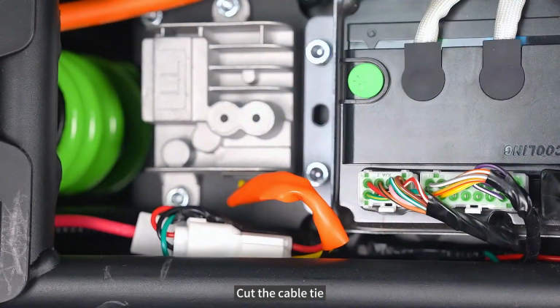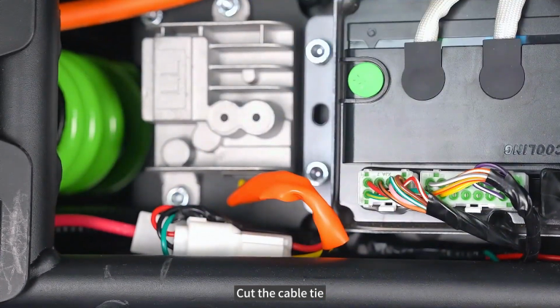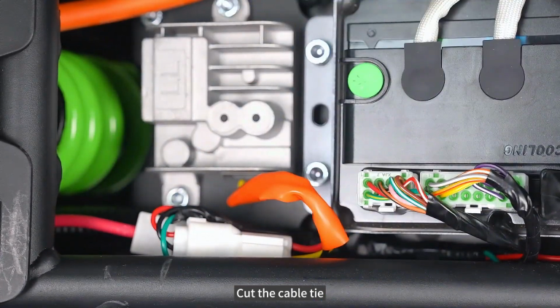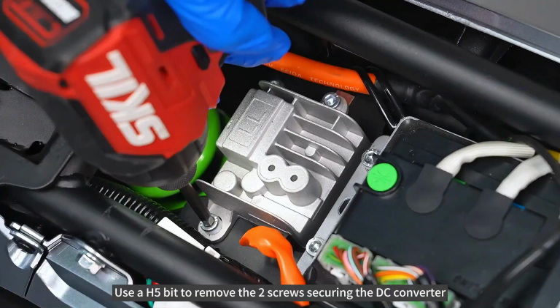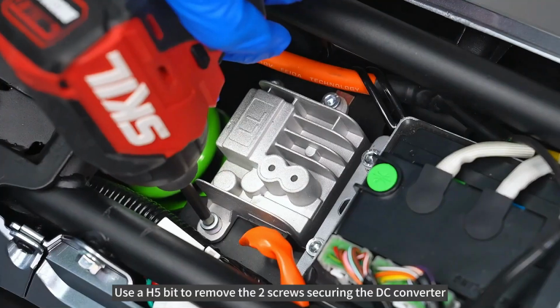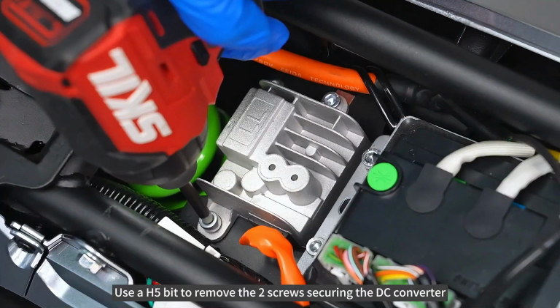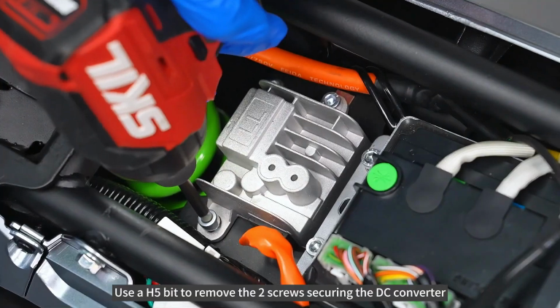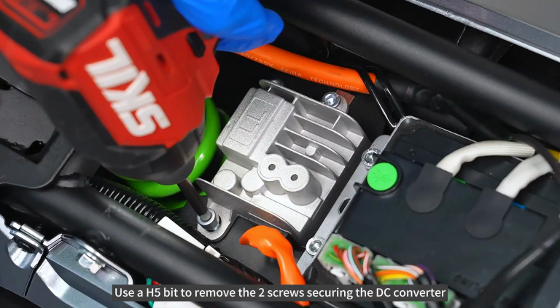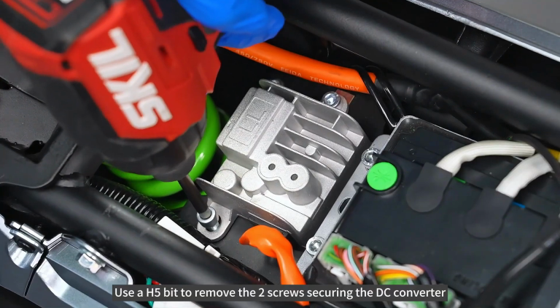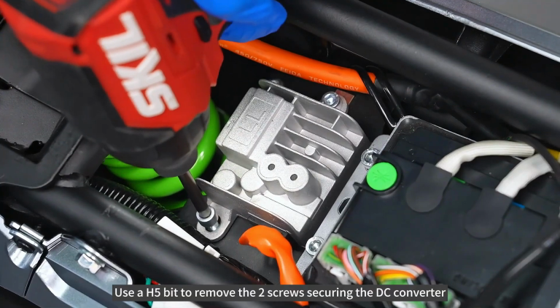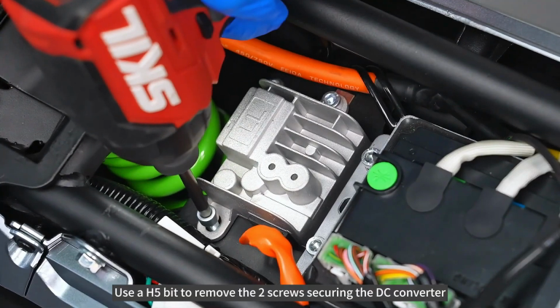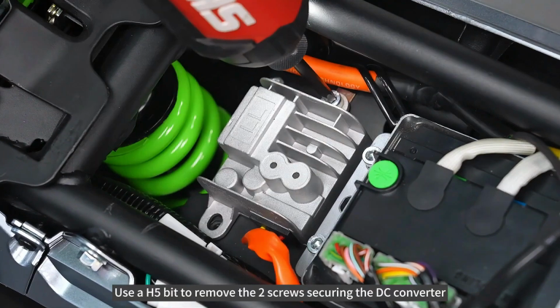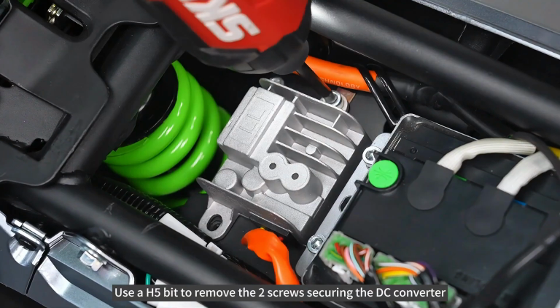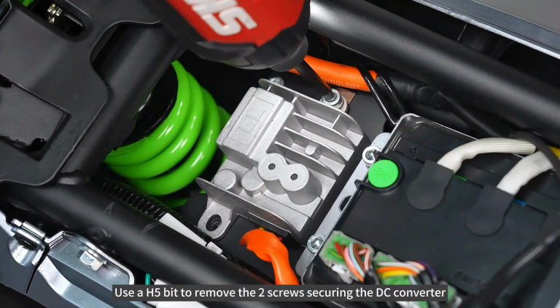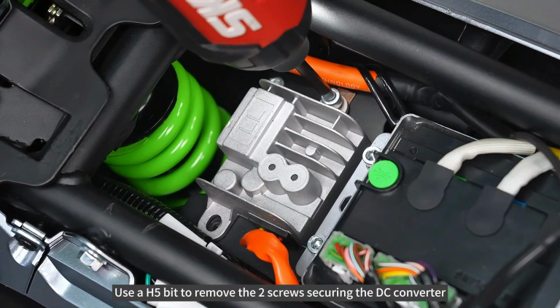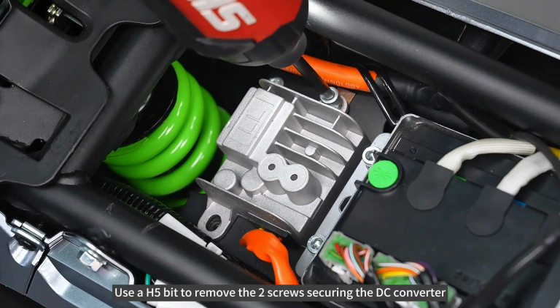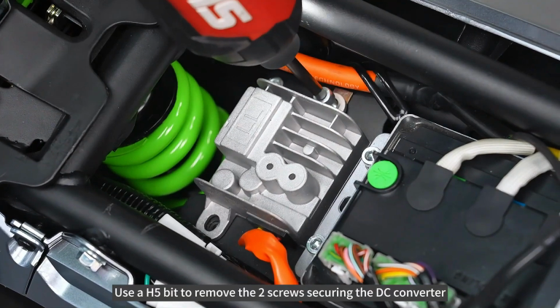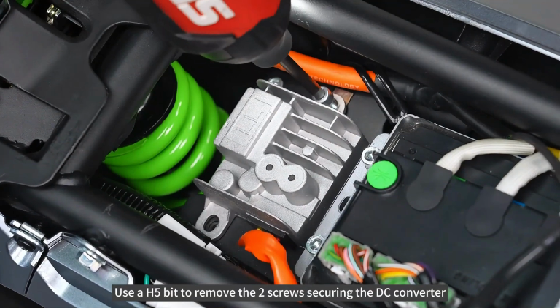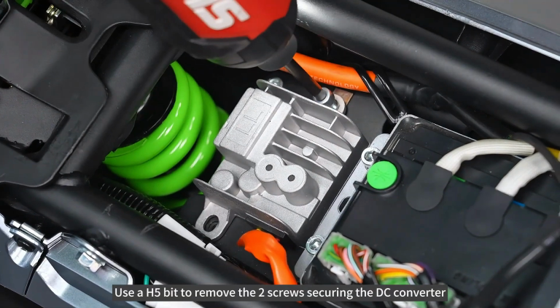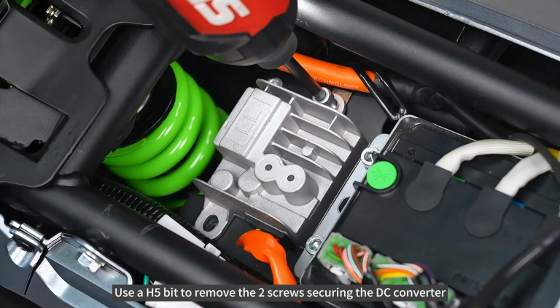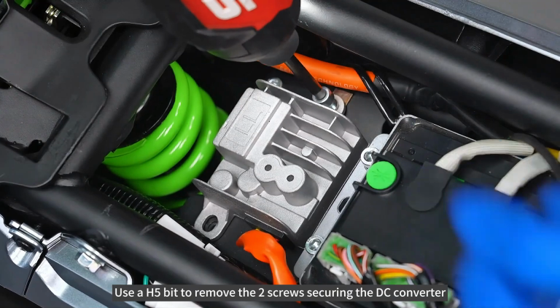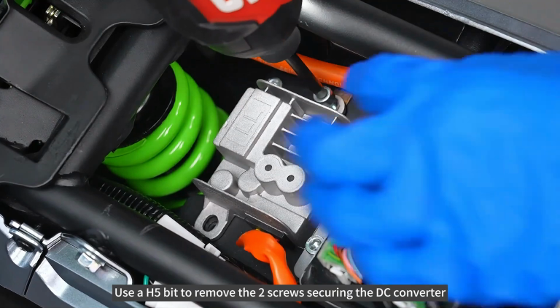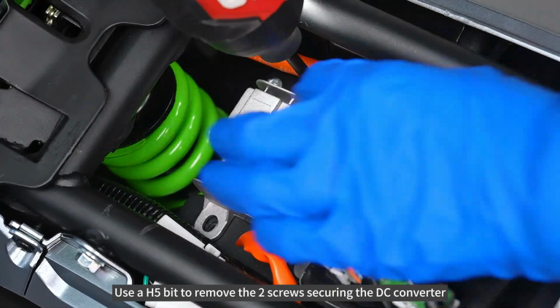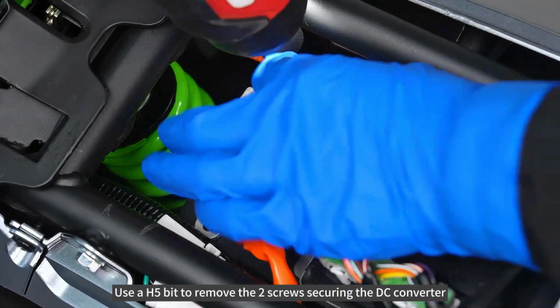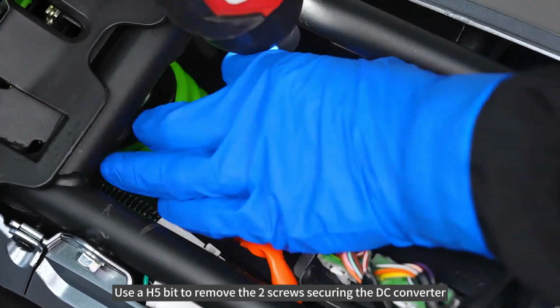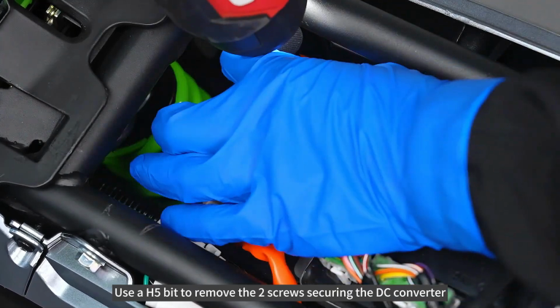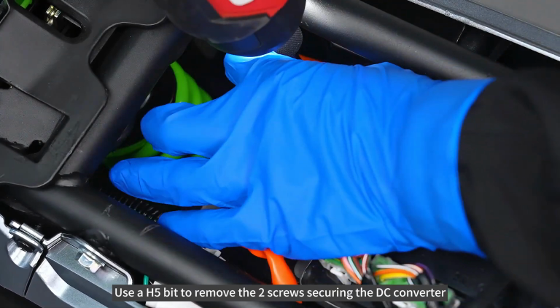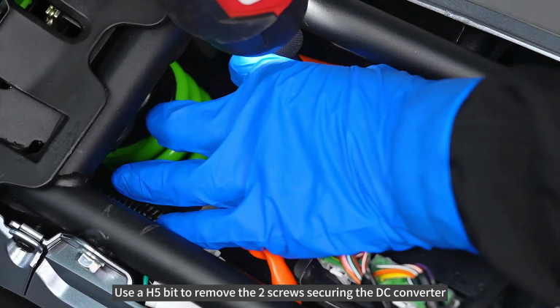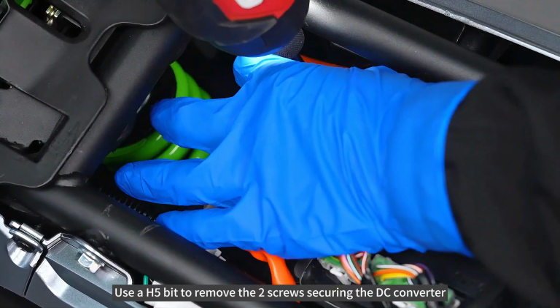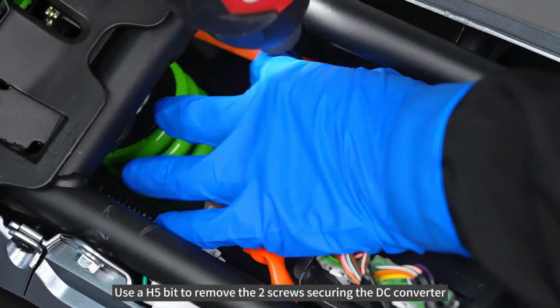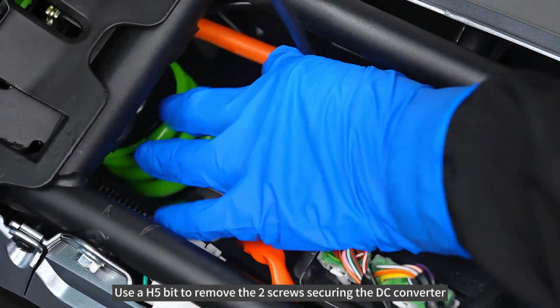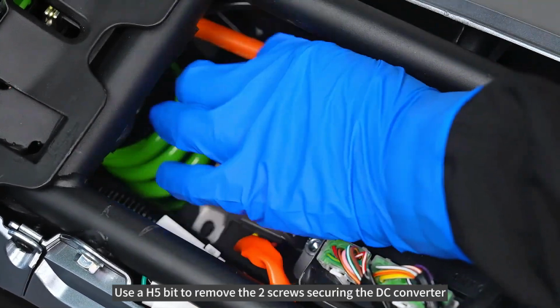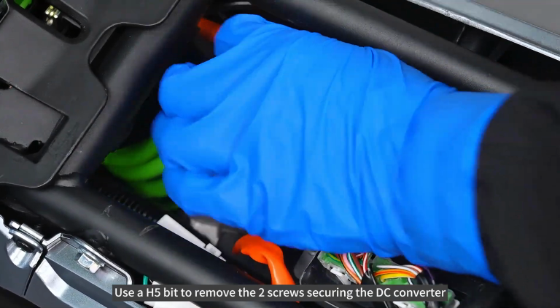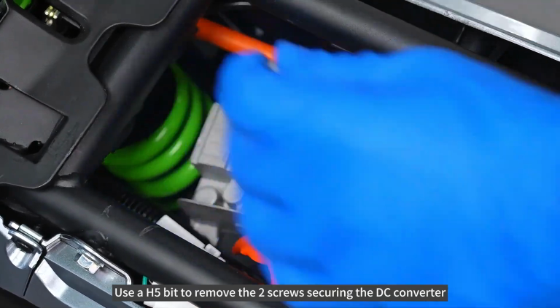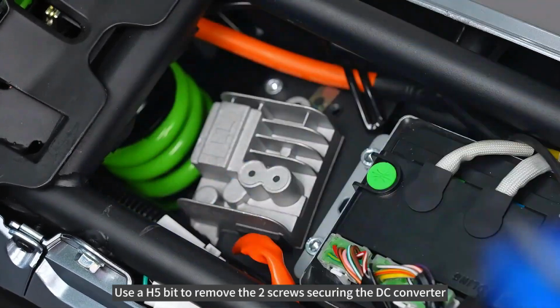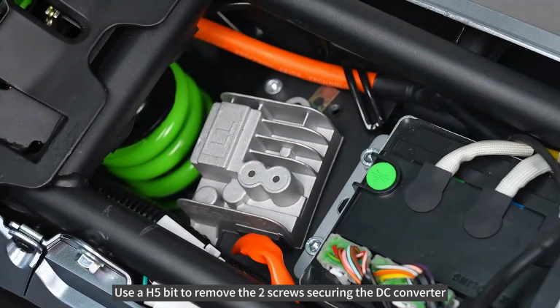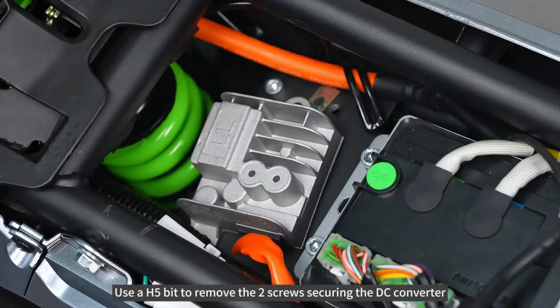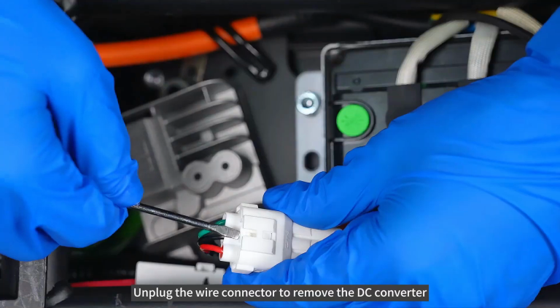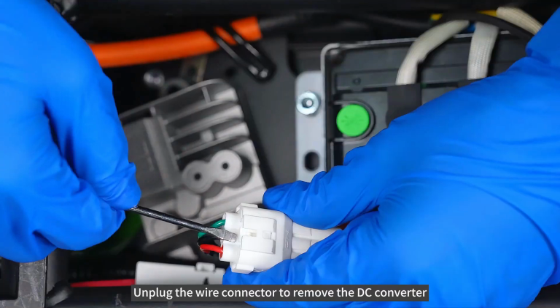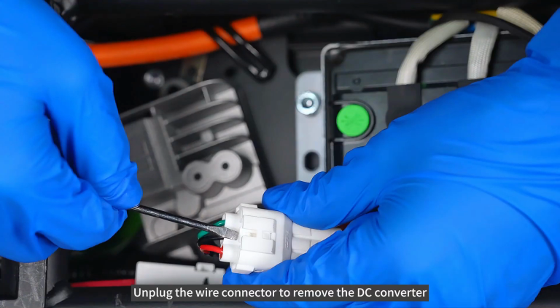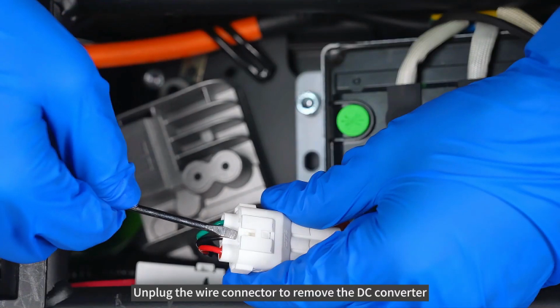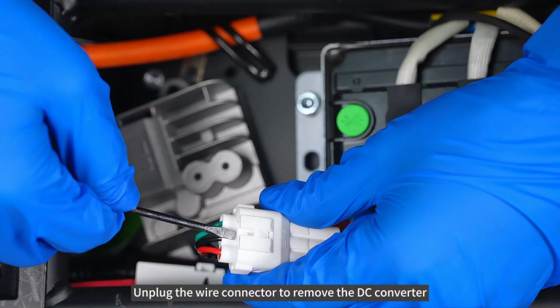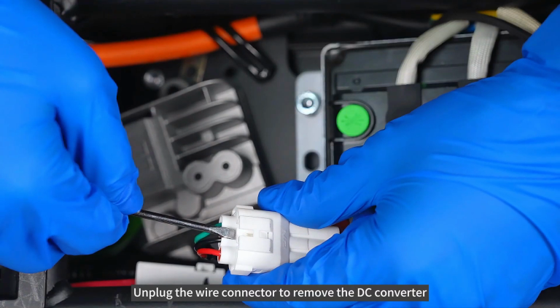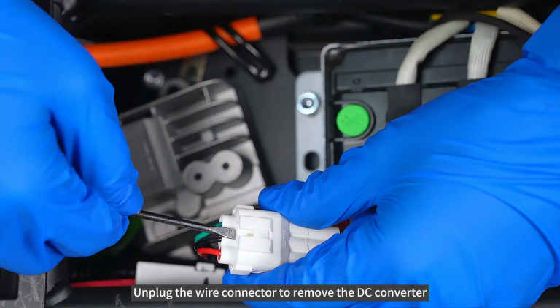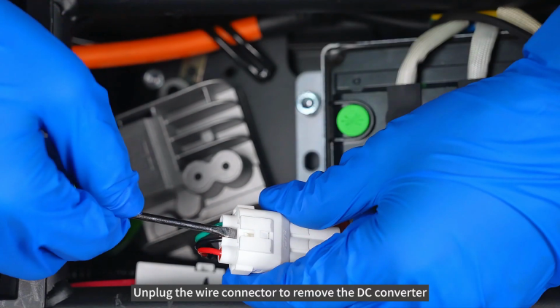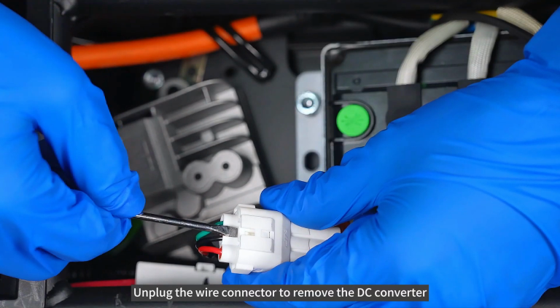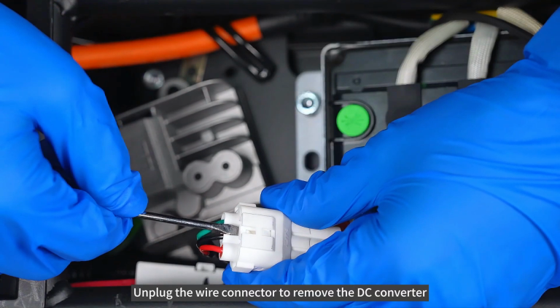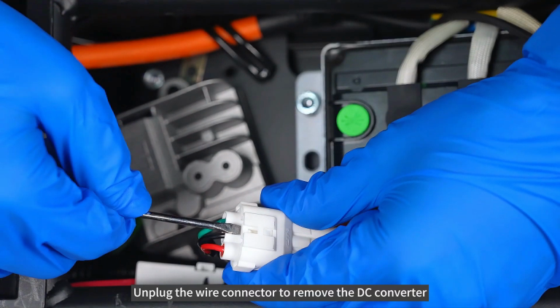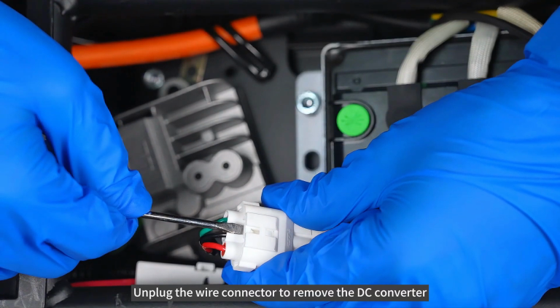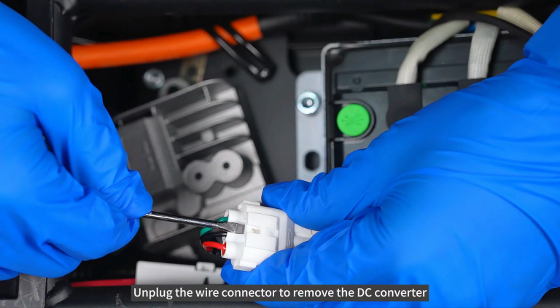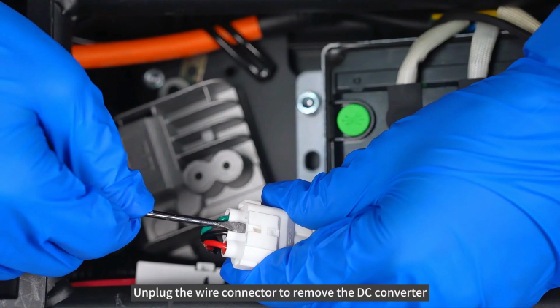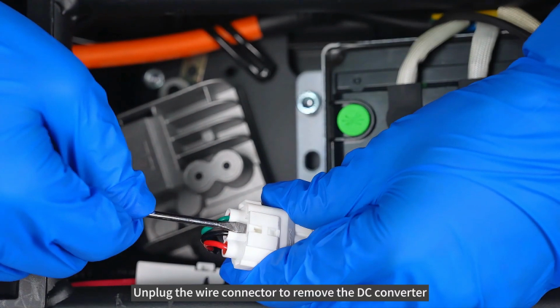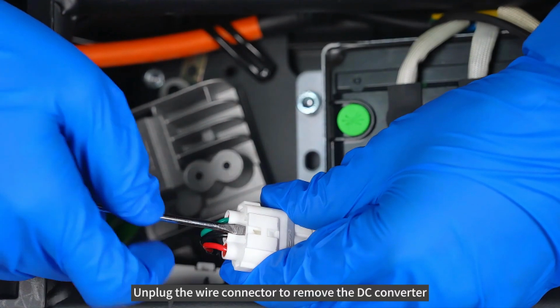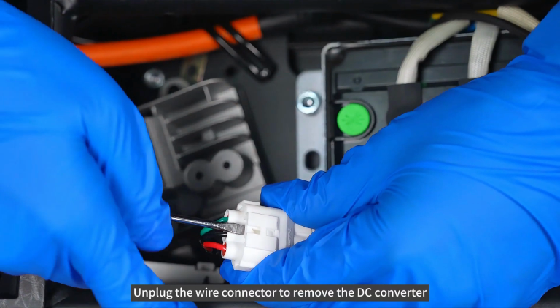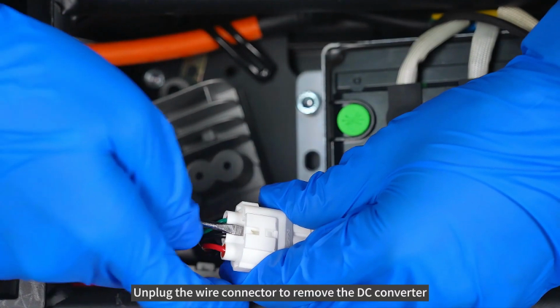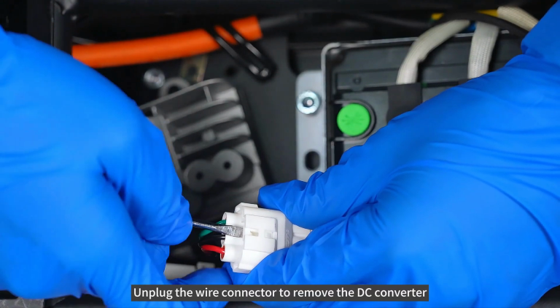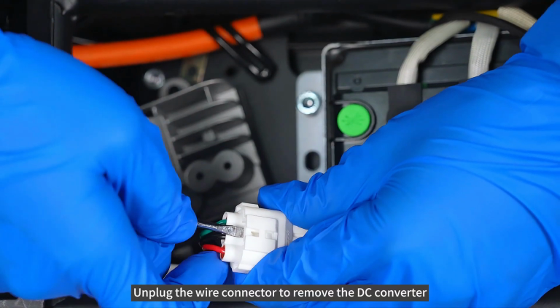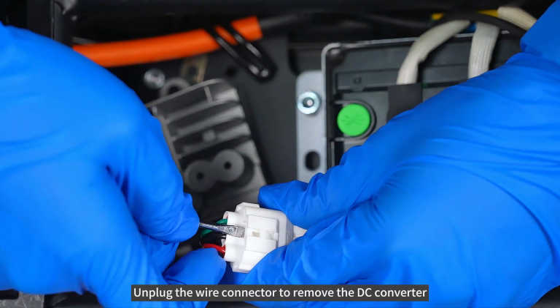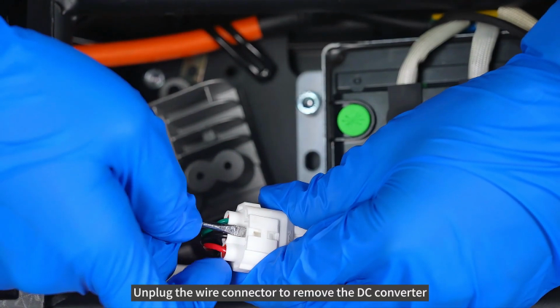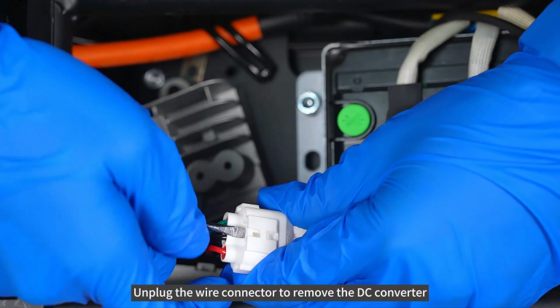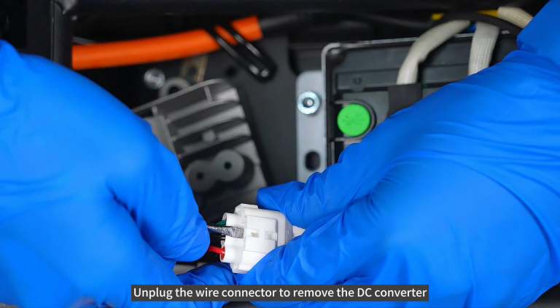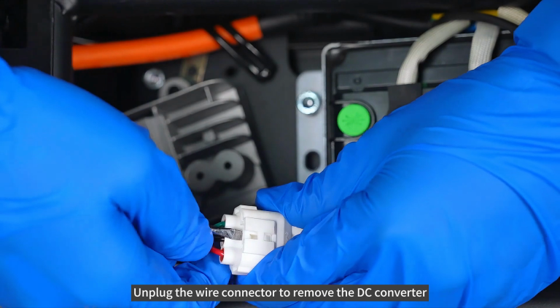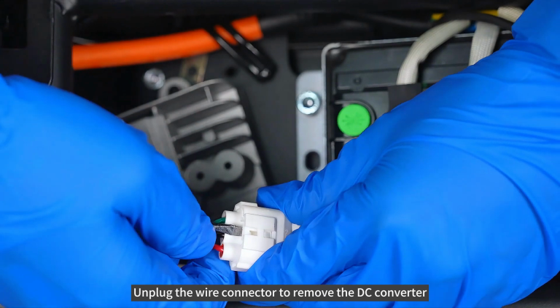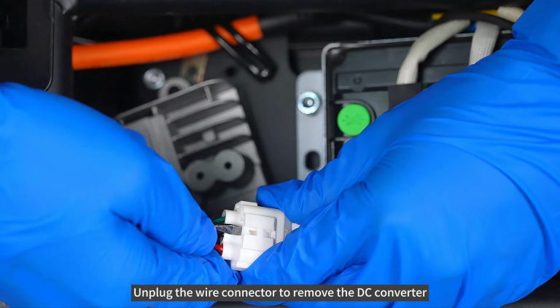Use a H5 bit to remove the two screws securing the DC converter. Unplug the wire connector to remove the DC converter.